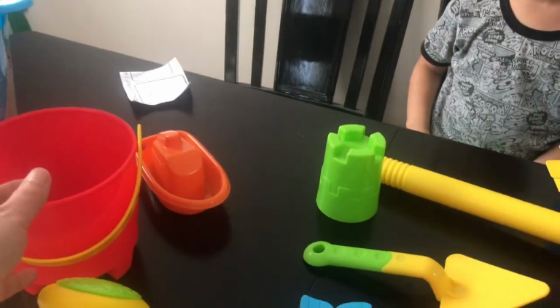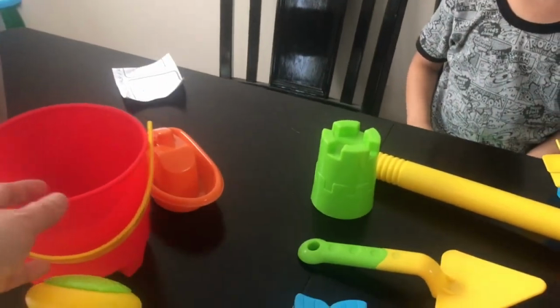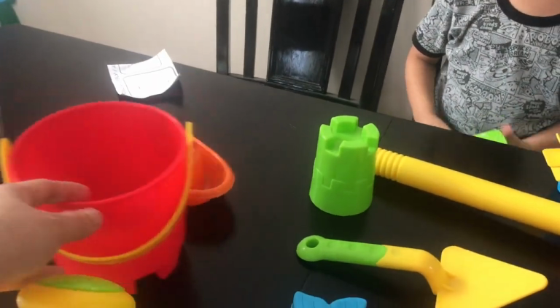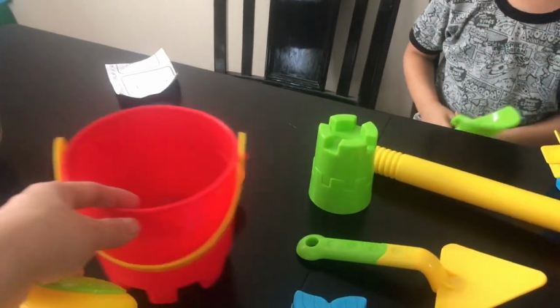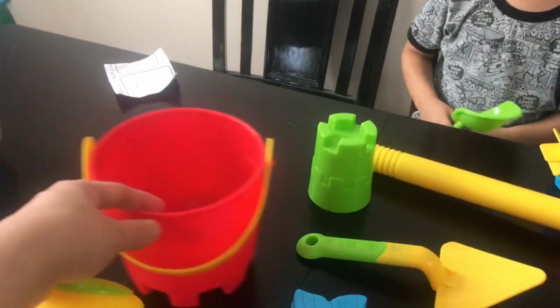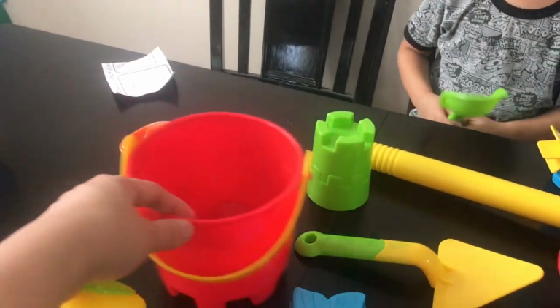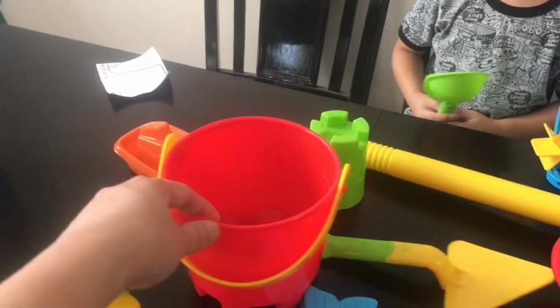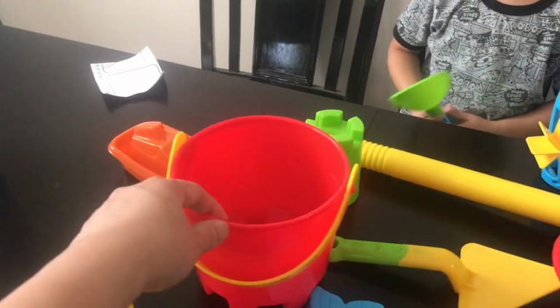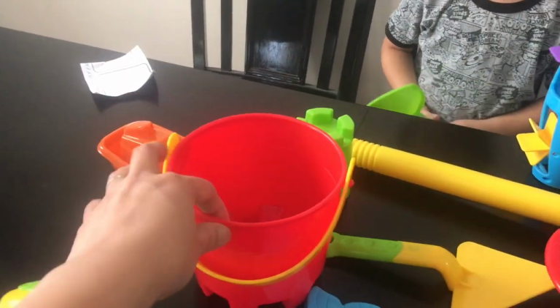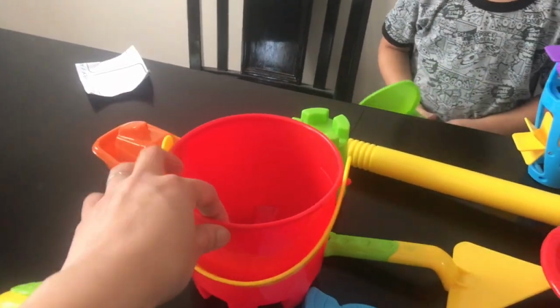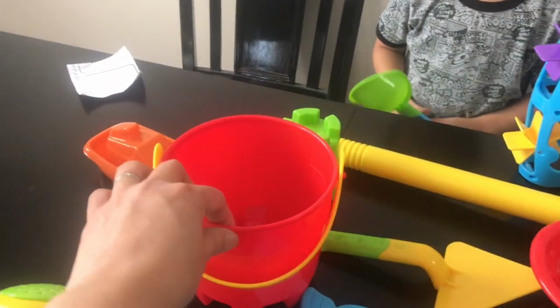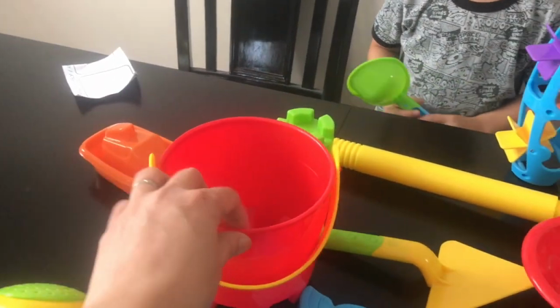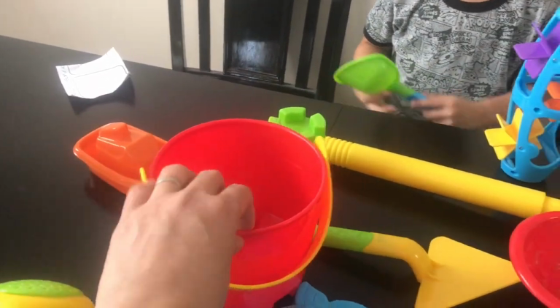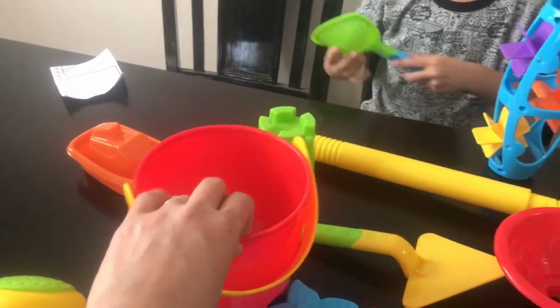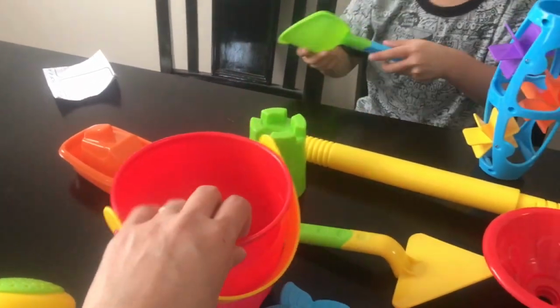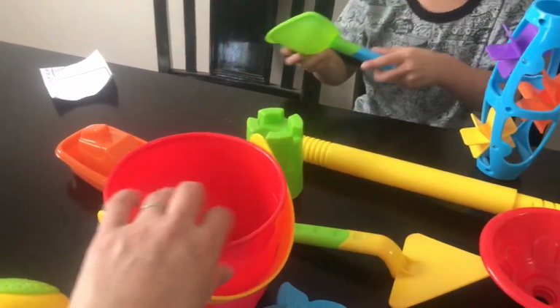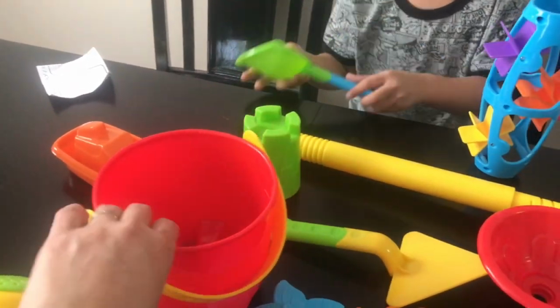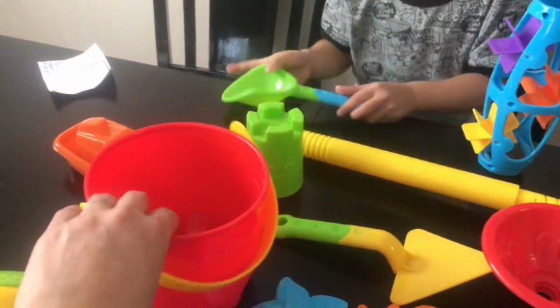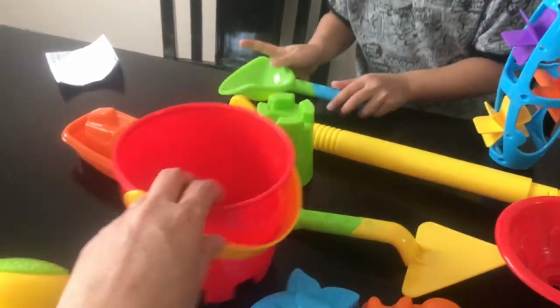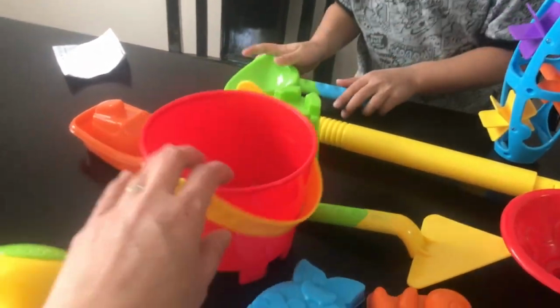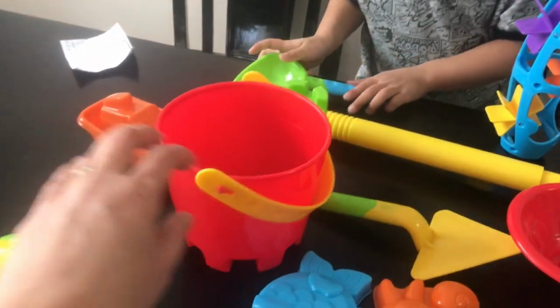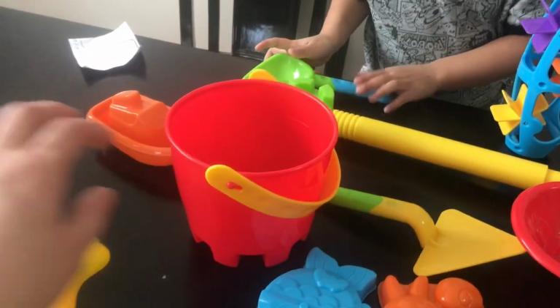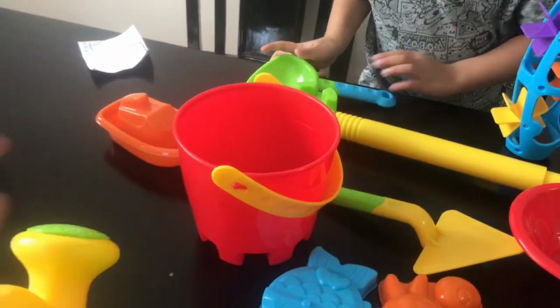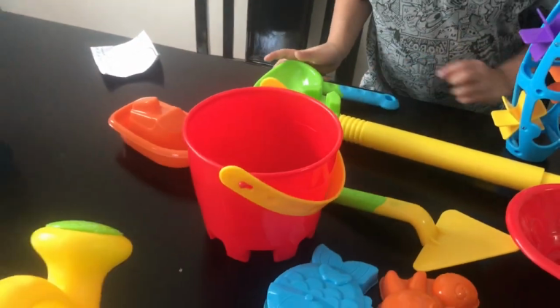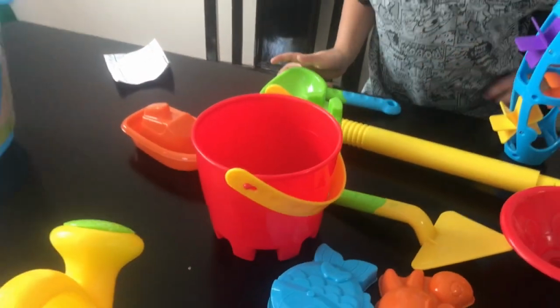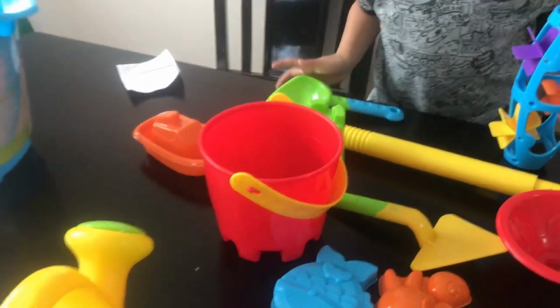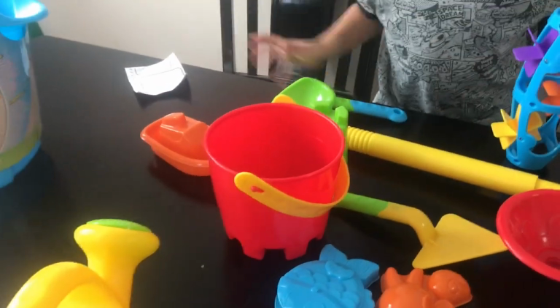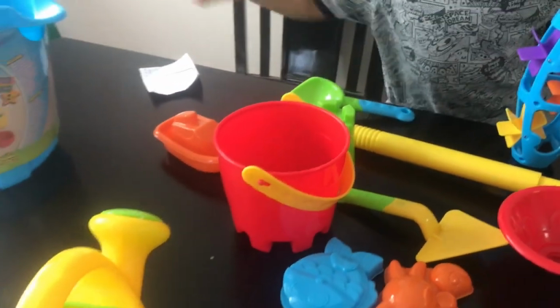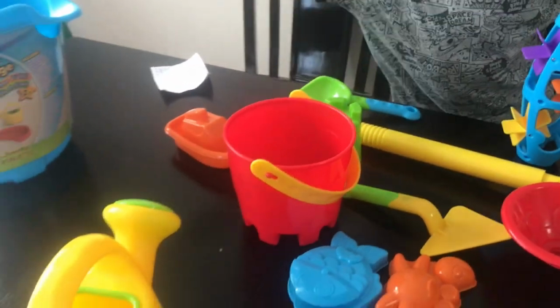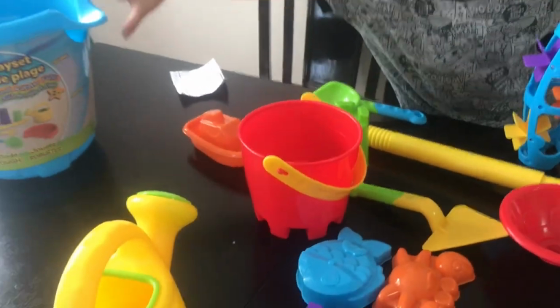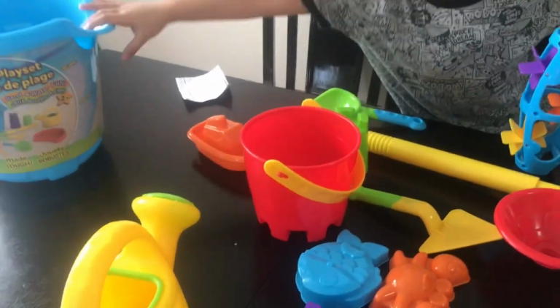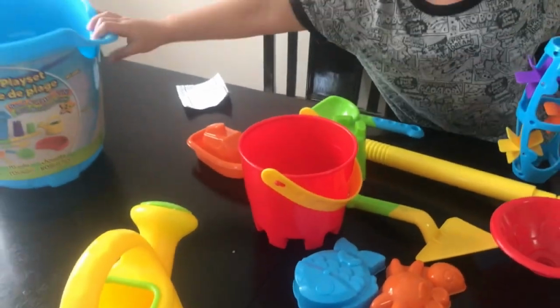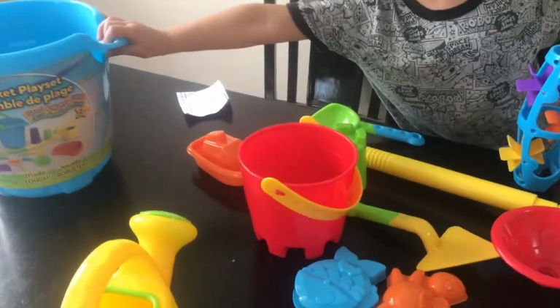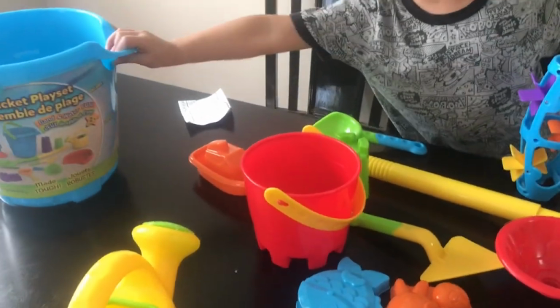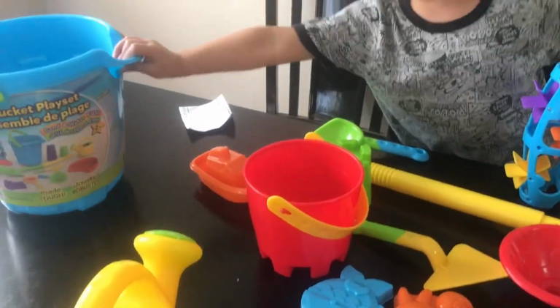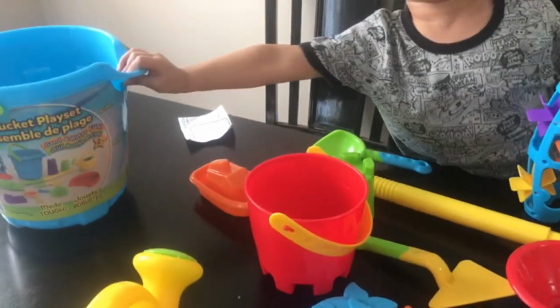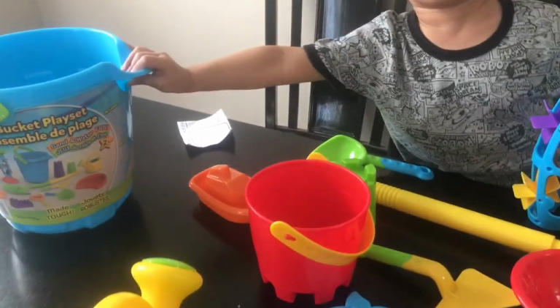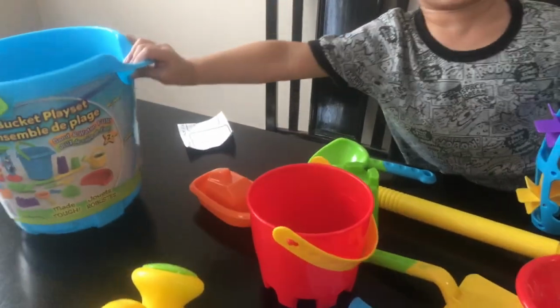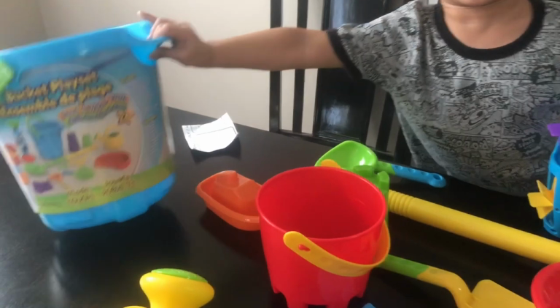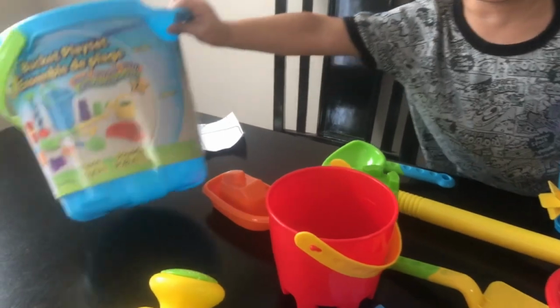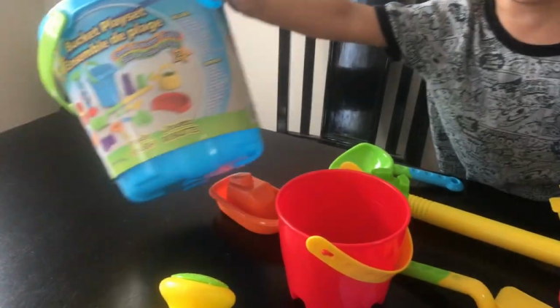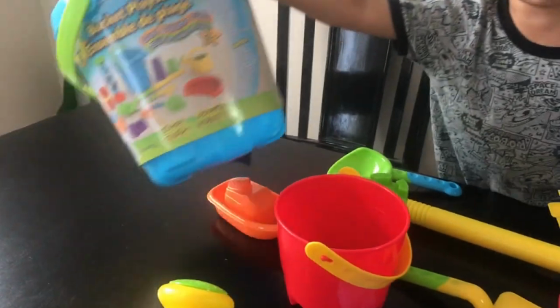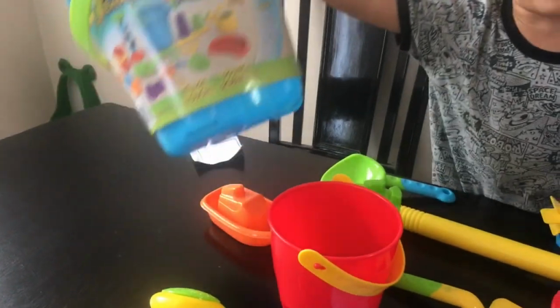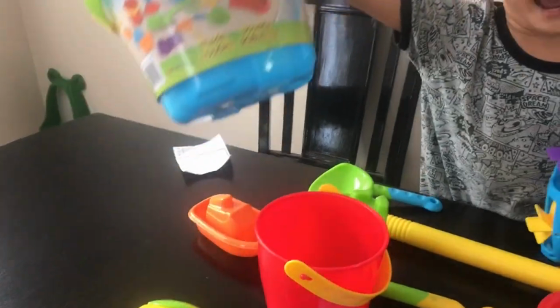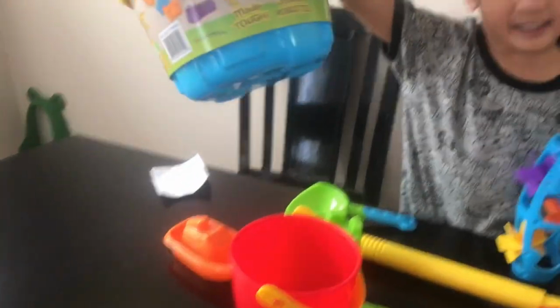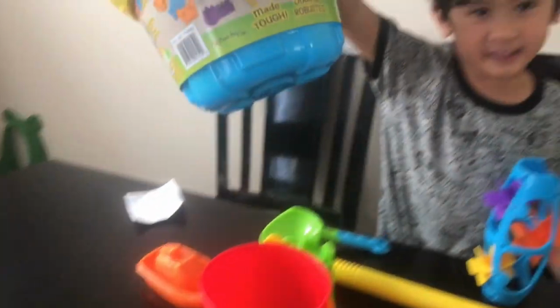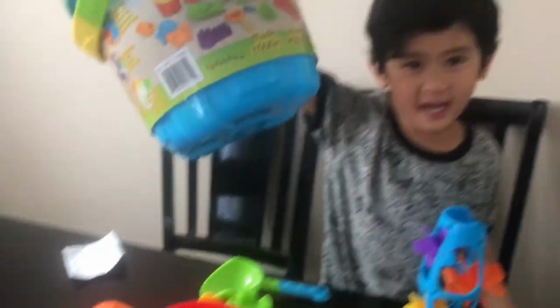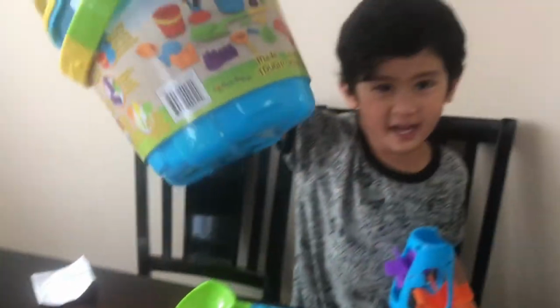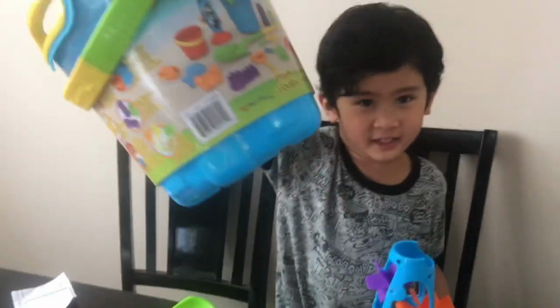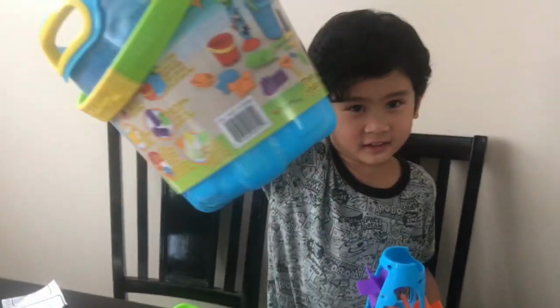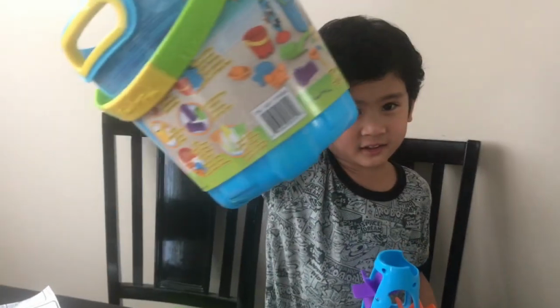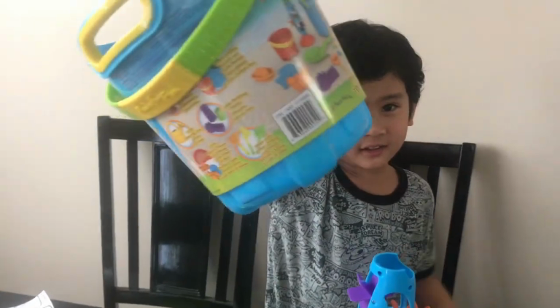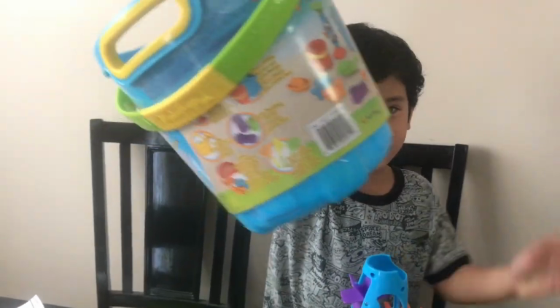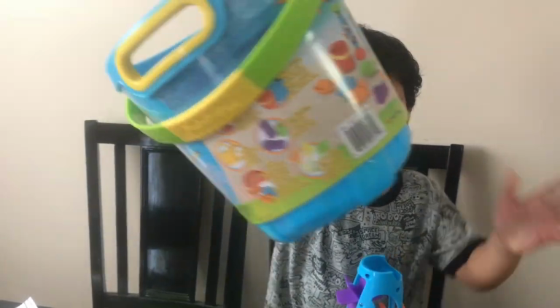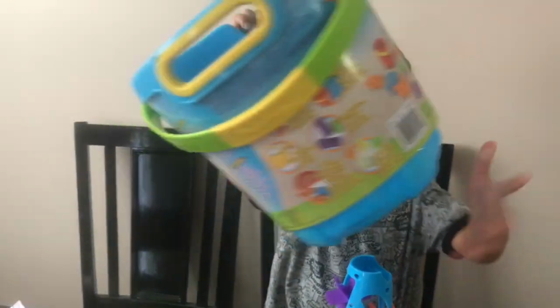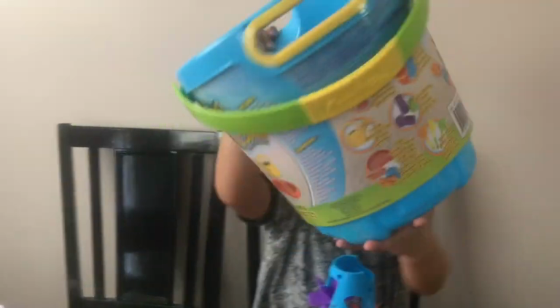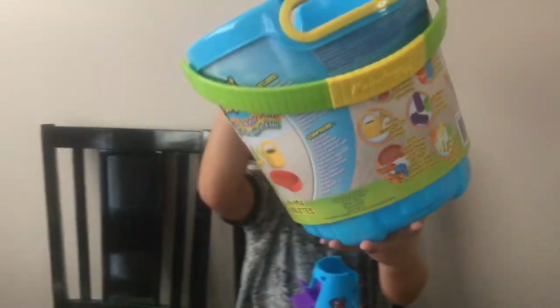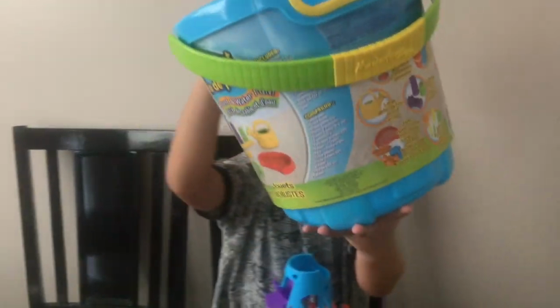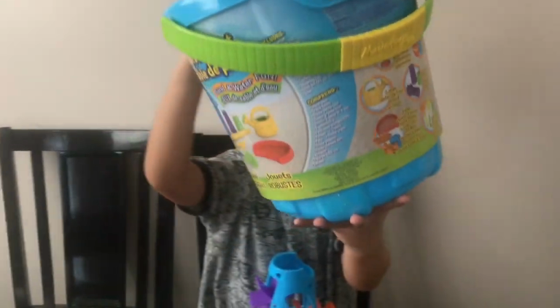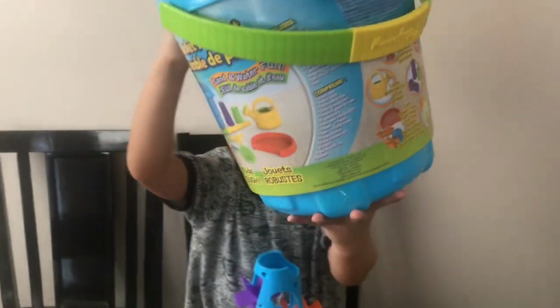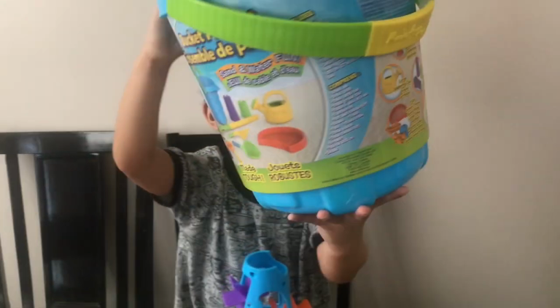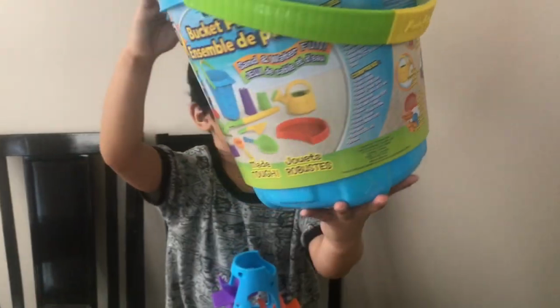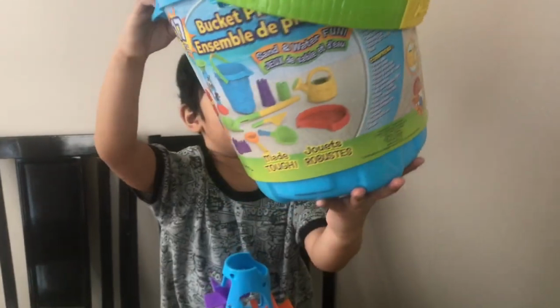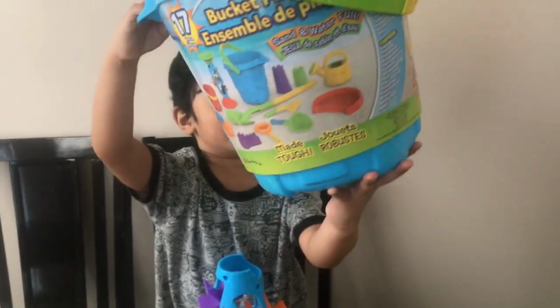How about this one? It's a small bucket. And this is the biggest bucket. Oh, that's the big bucket.